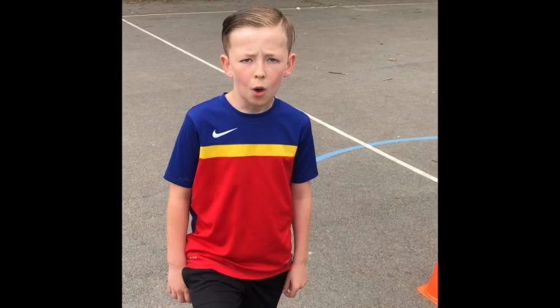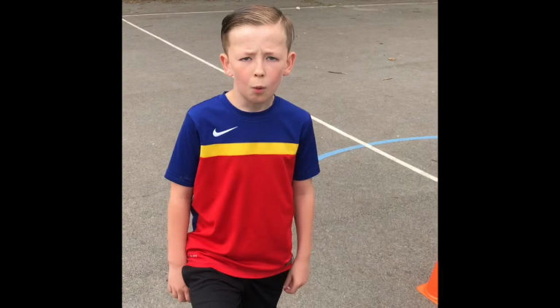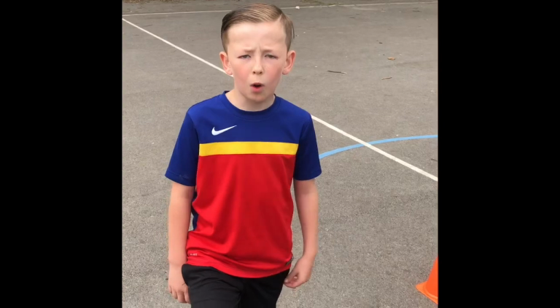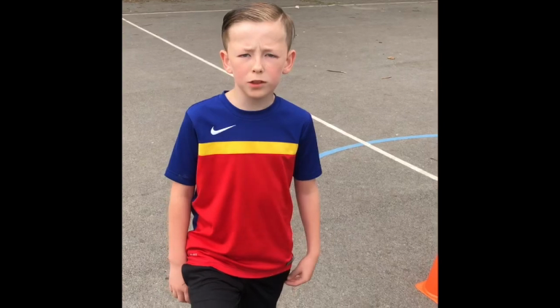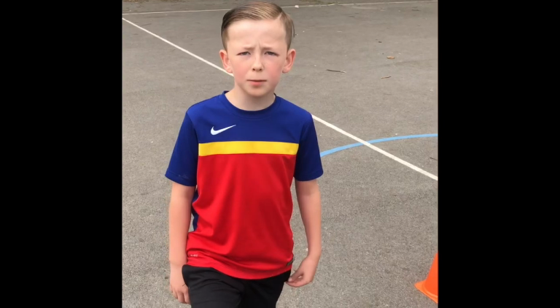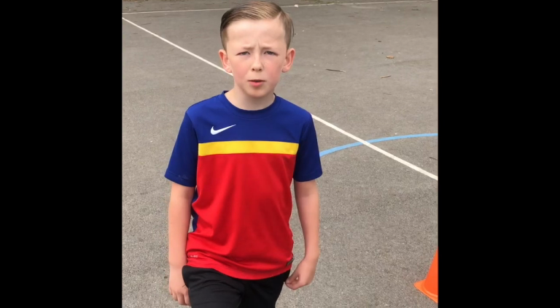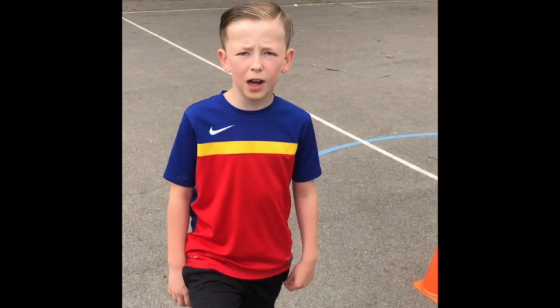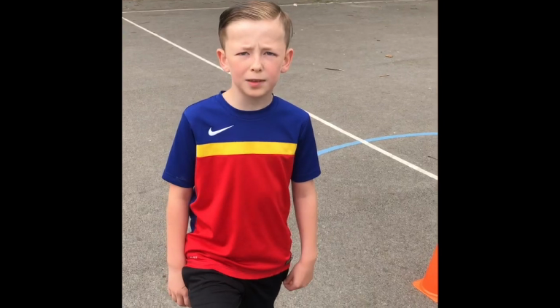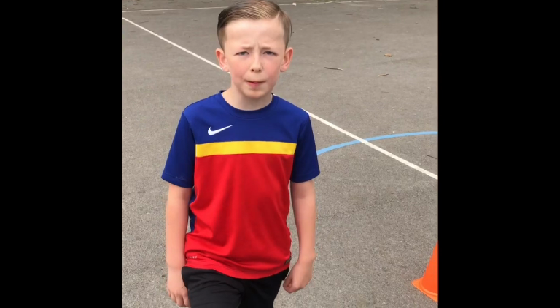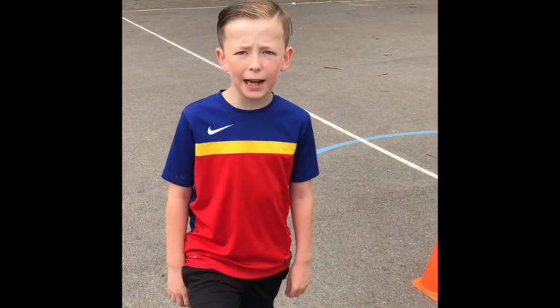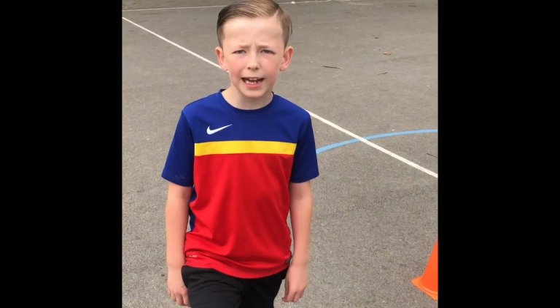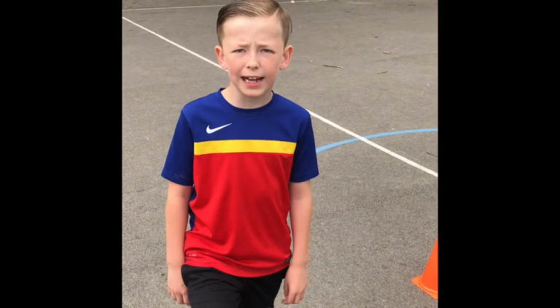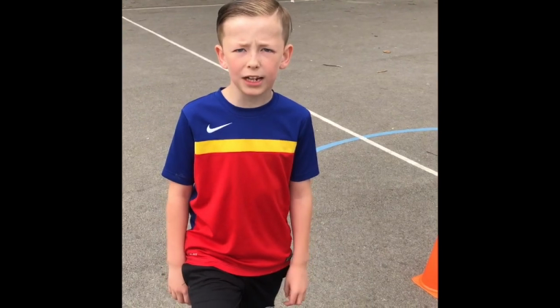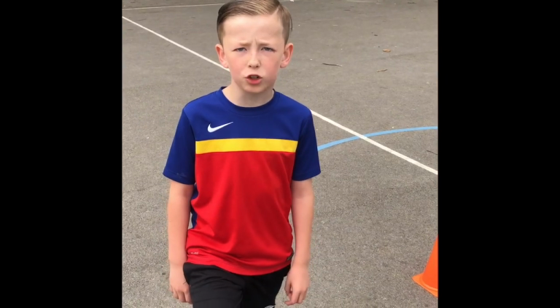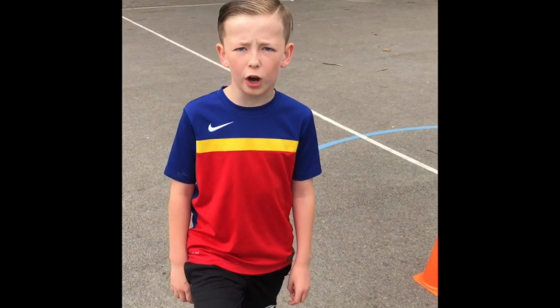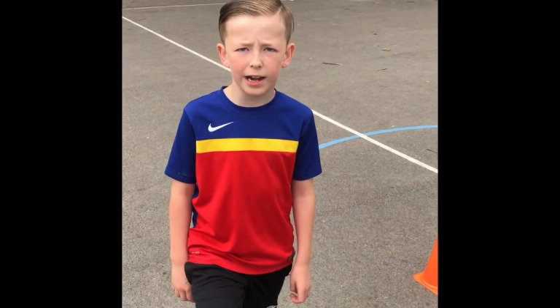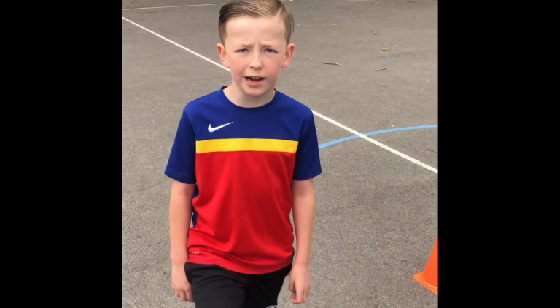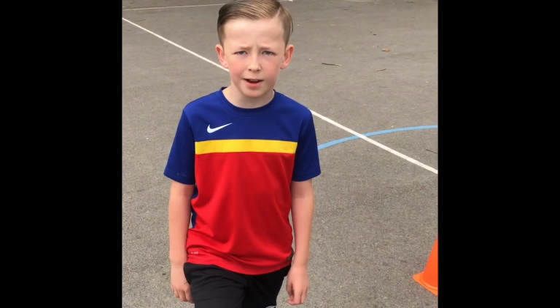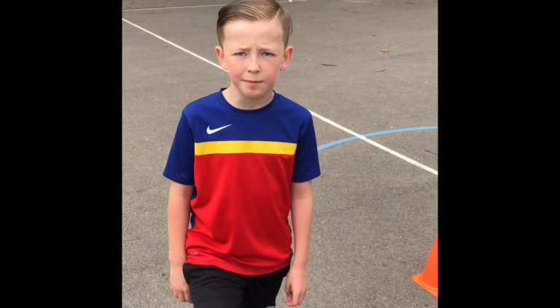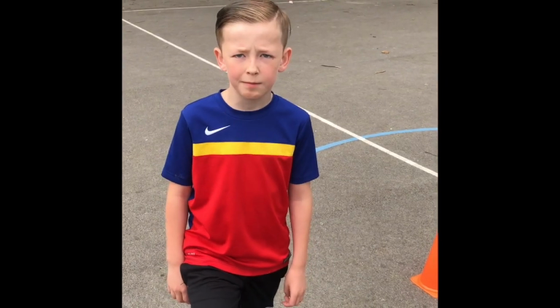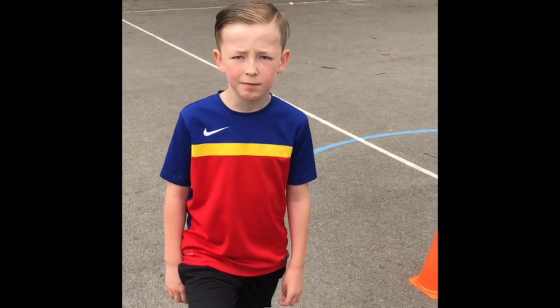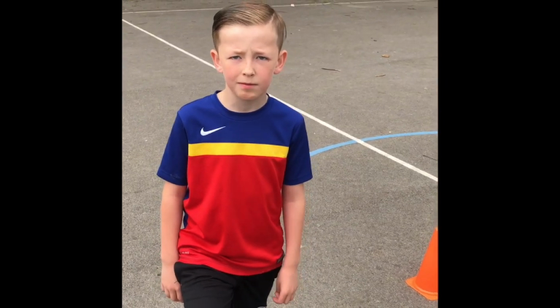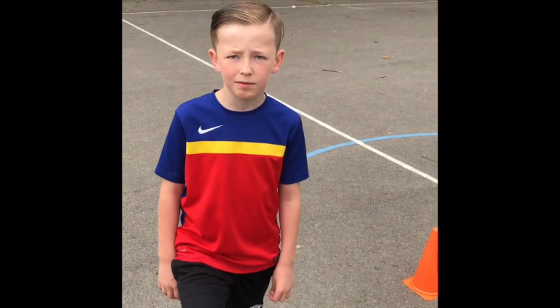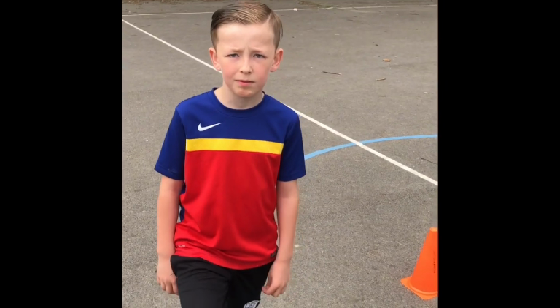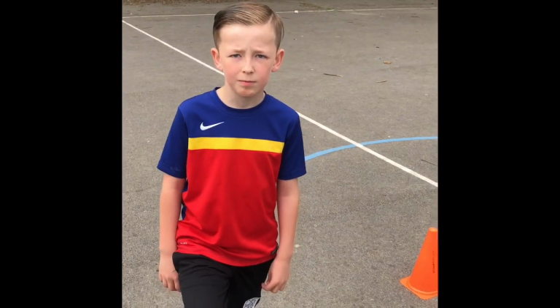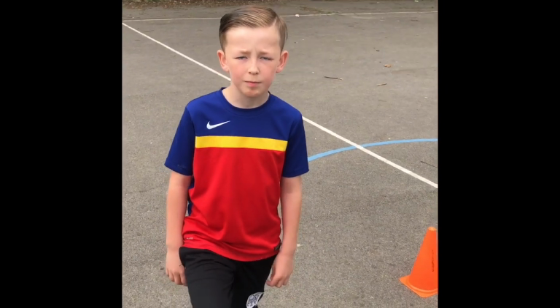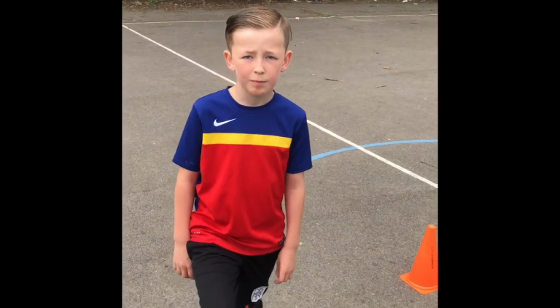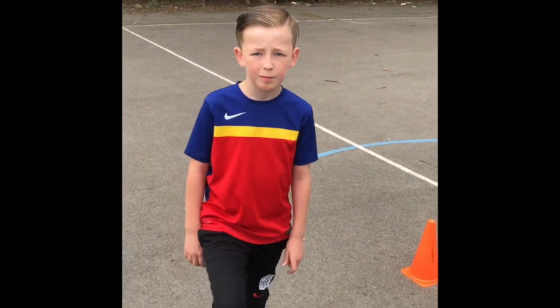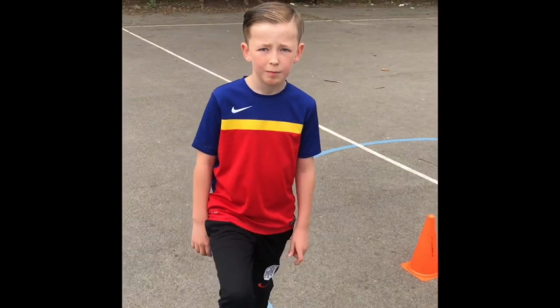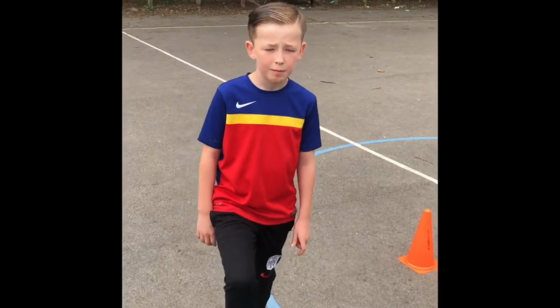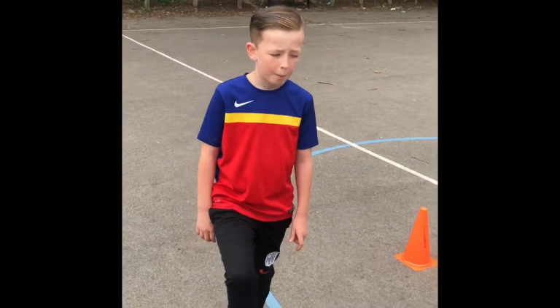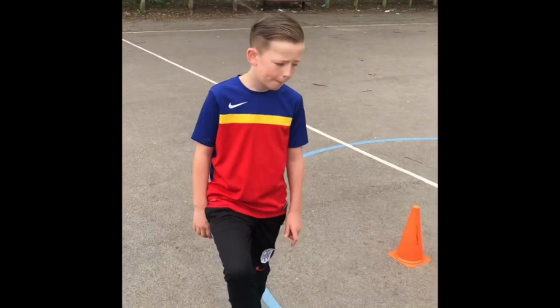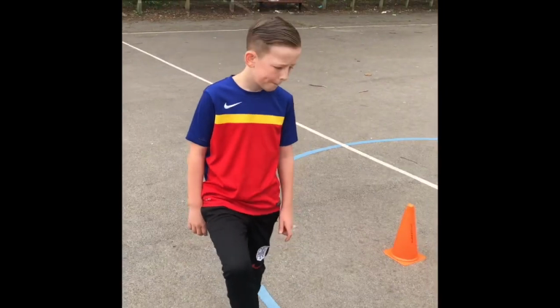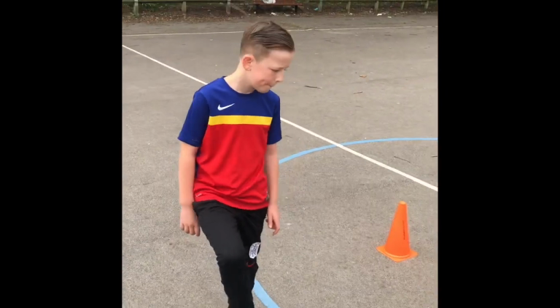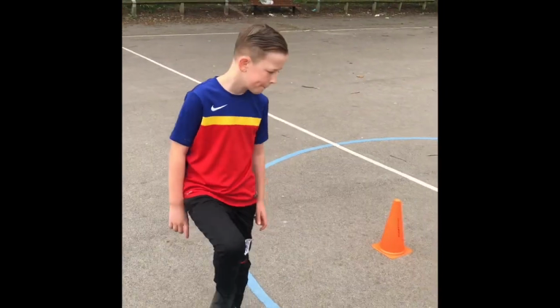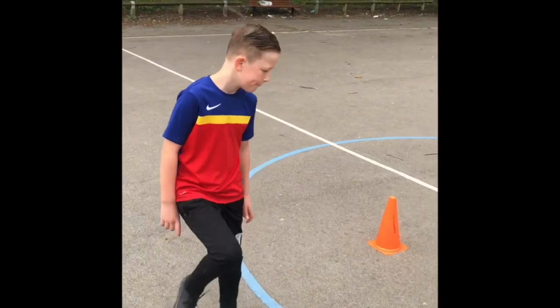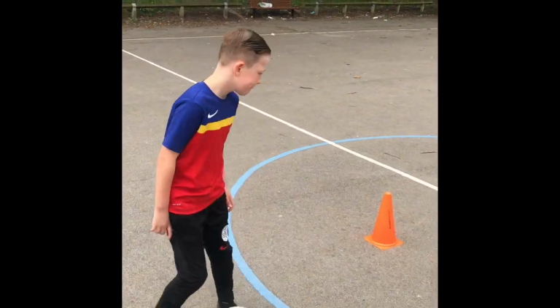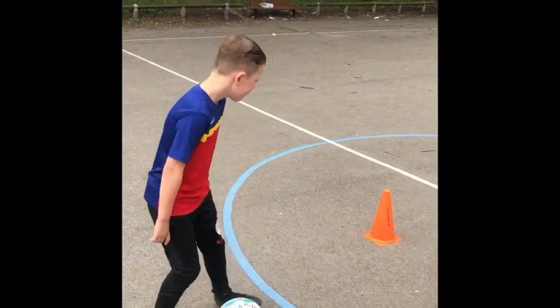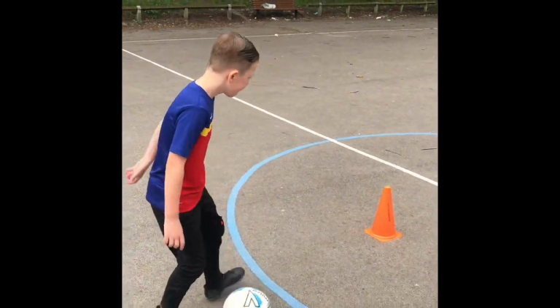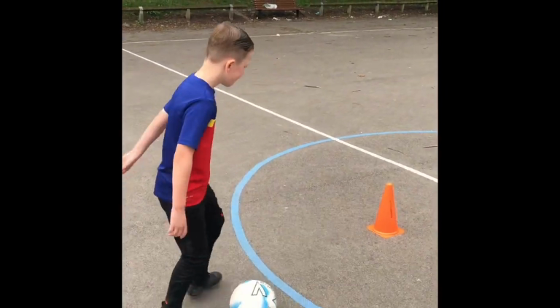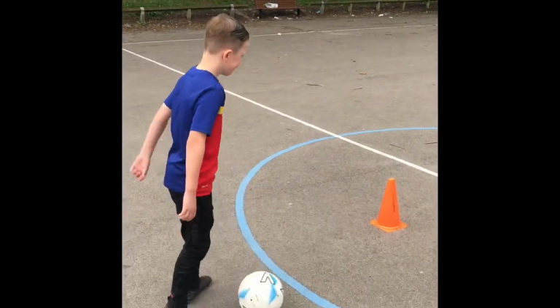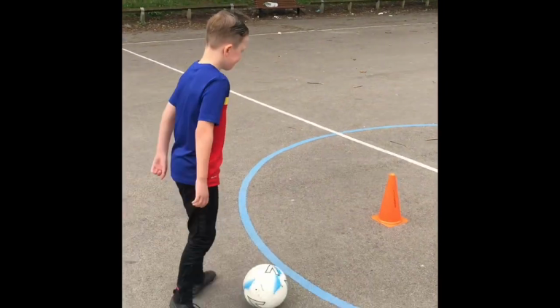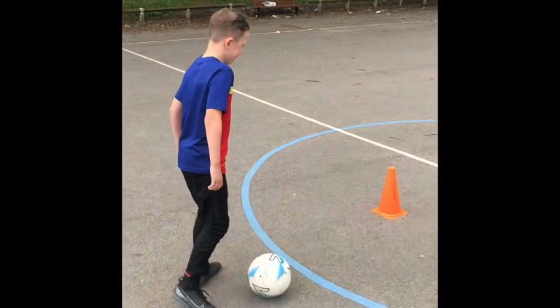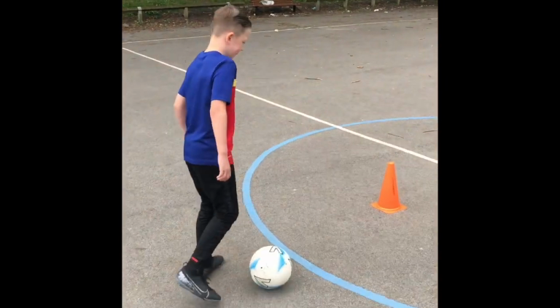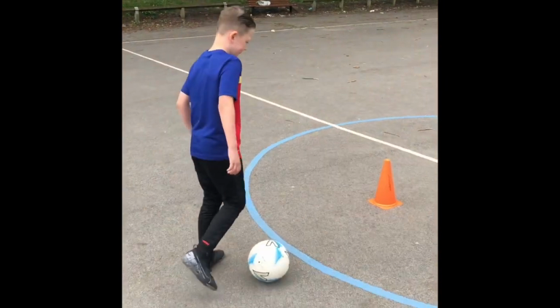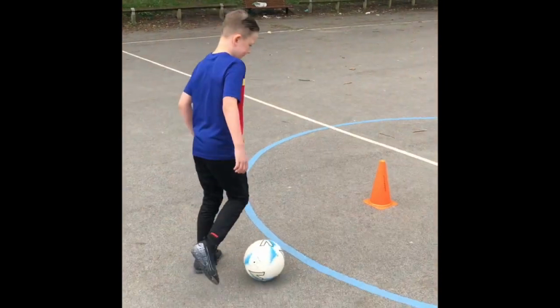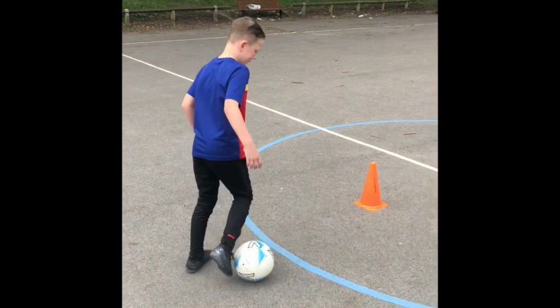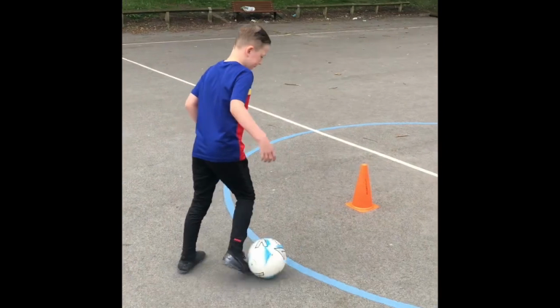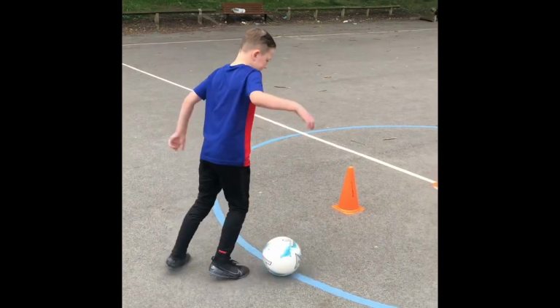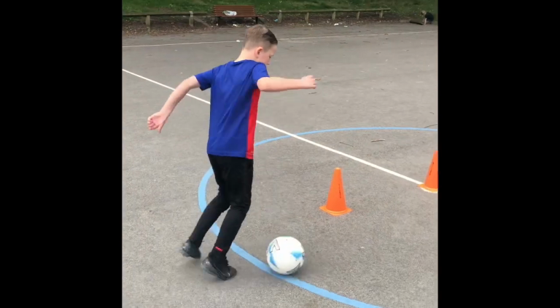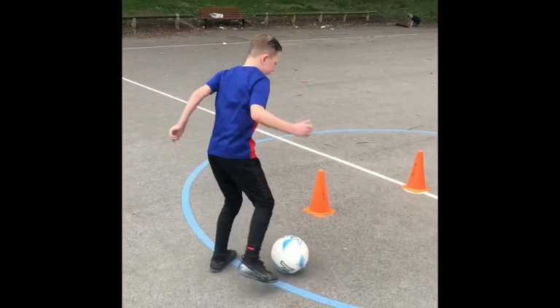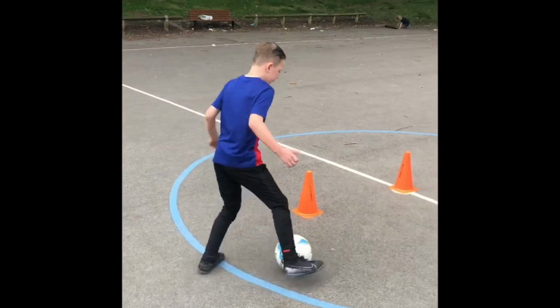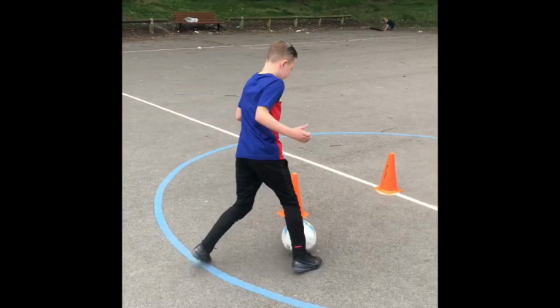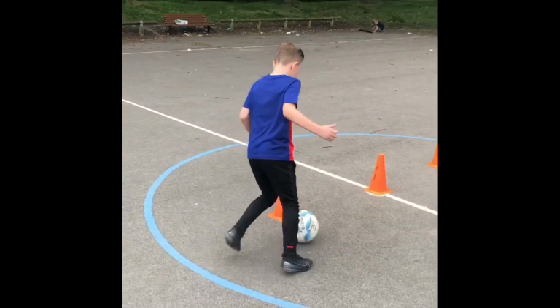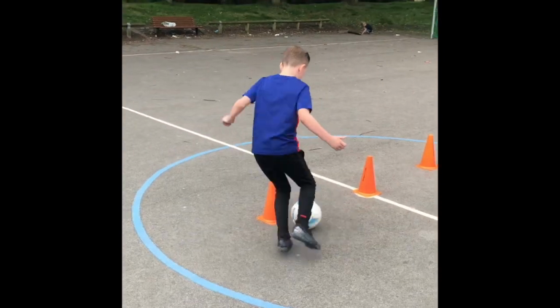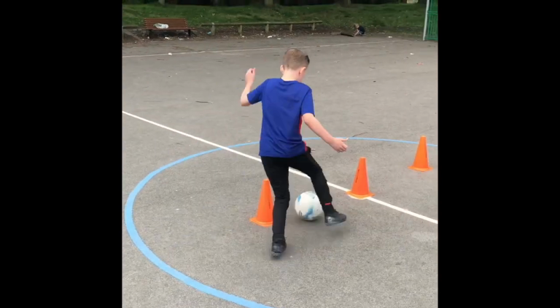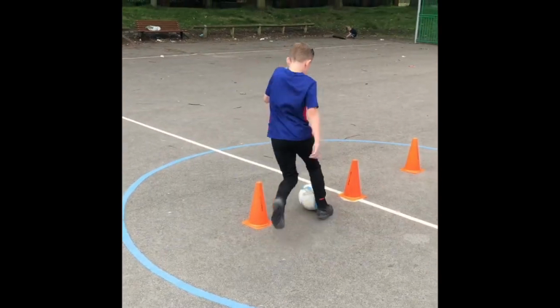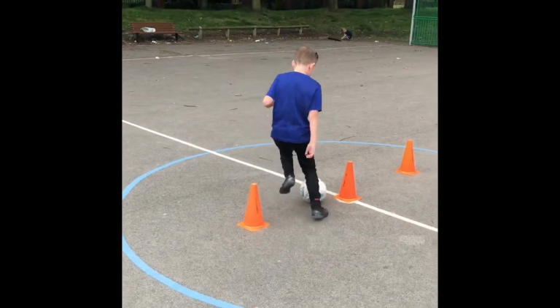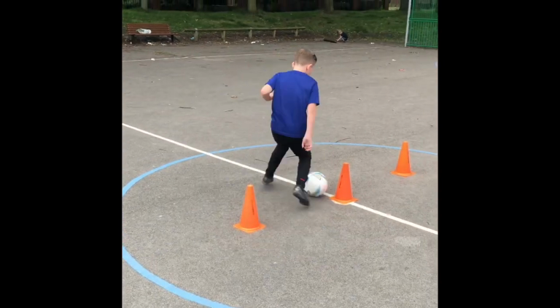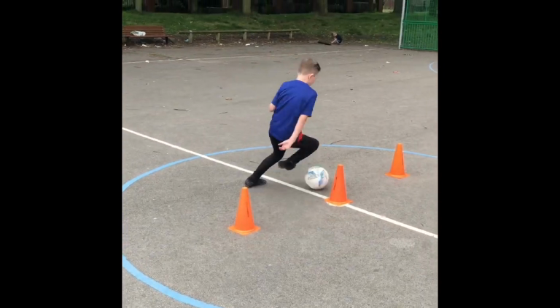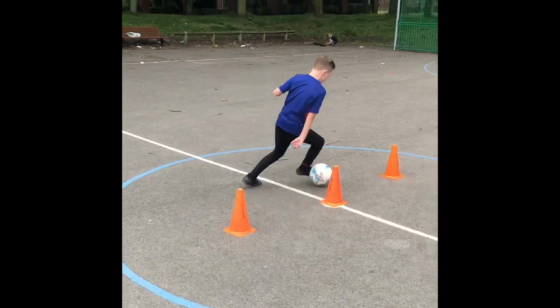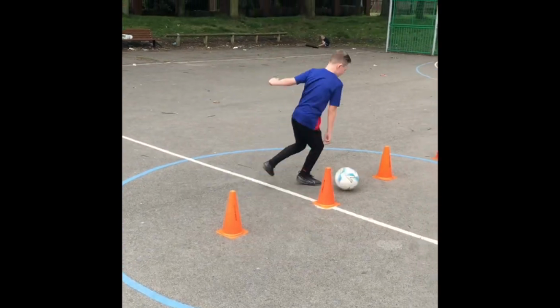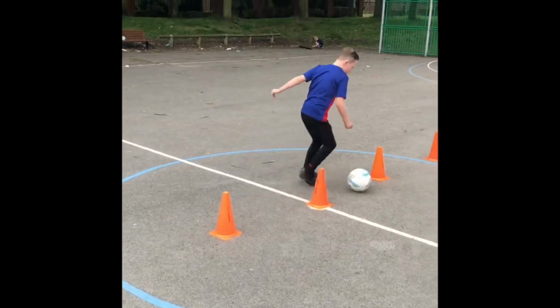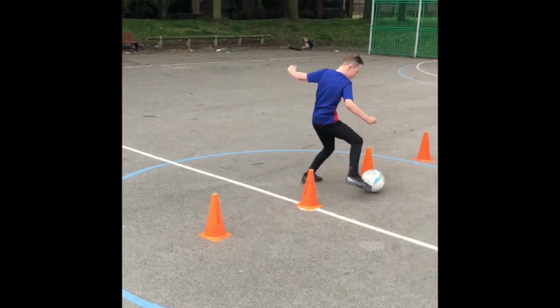What's up guys, back again training. Ready Tommy? Just your right foot in and out the cones. Go, get the ball close to your feet.